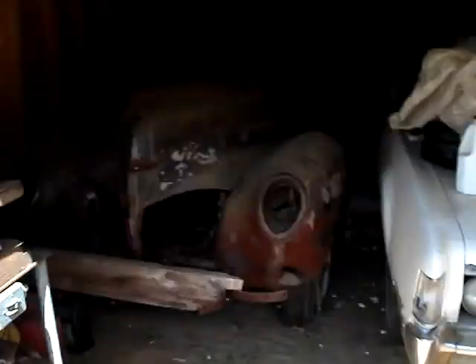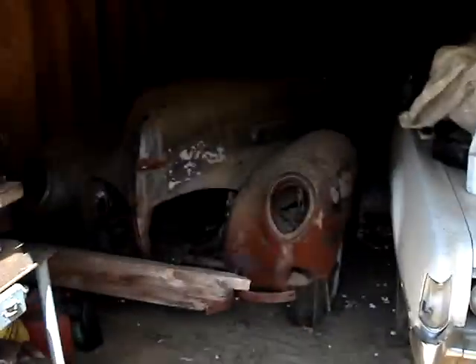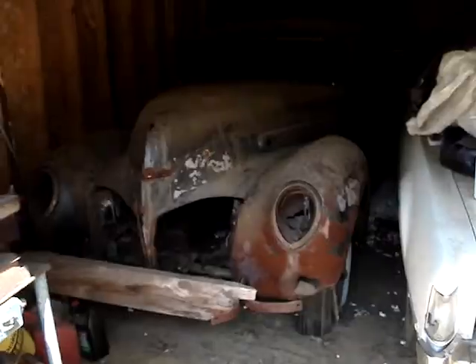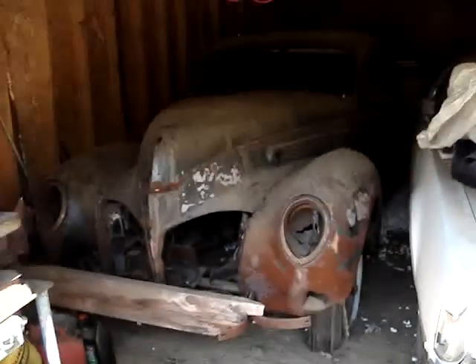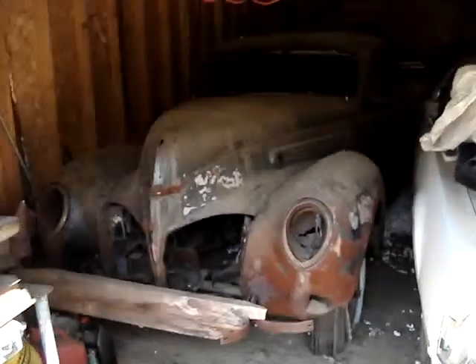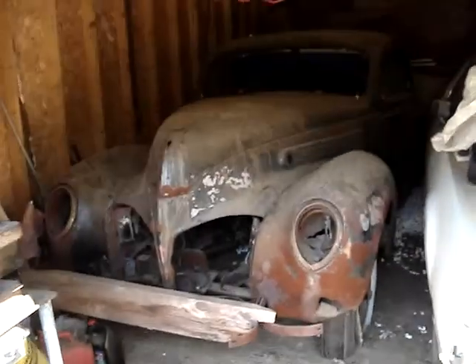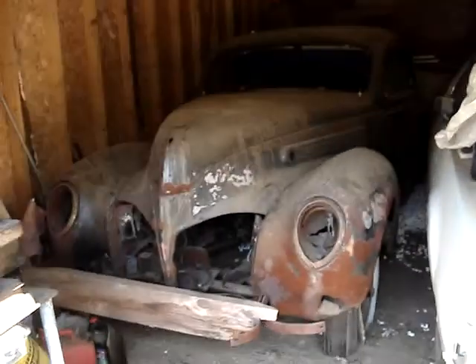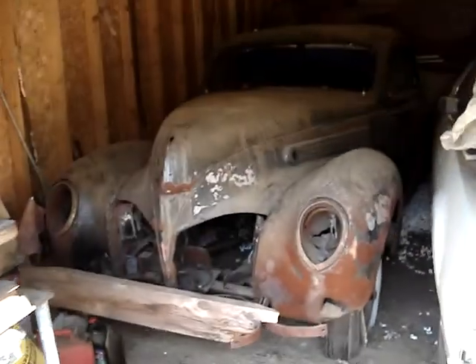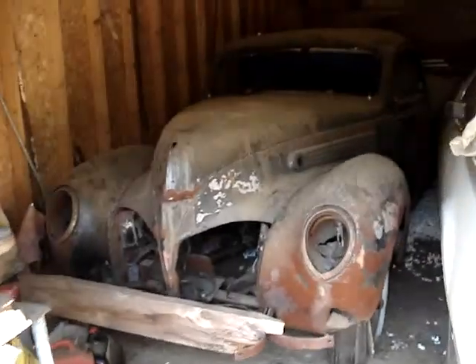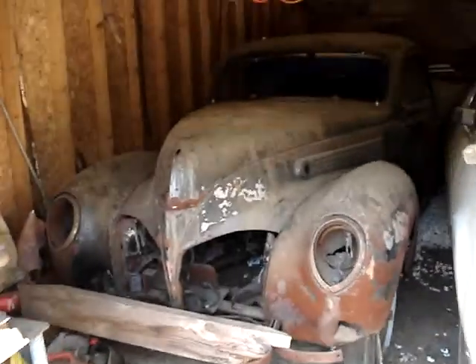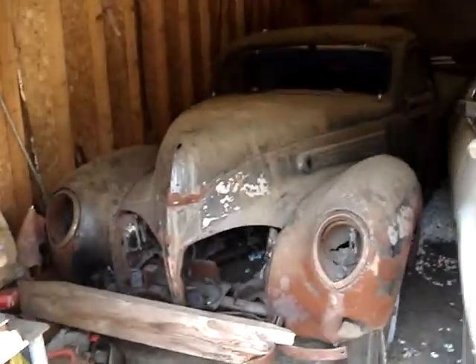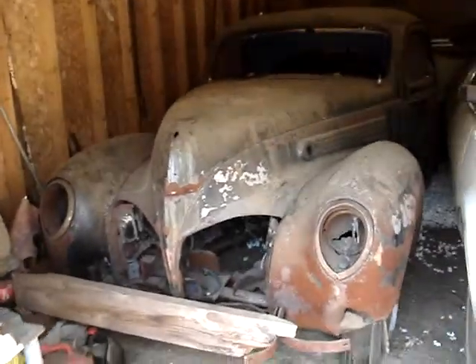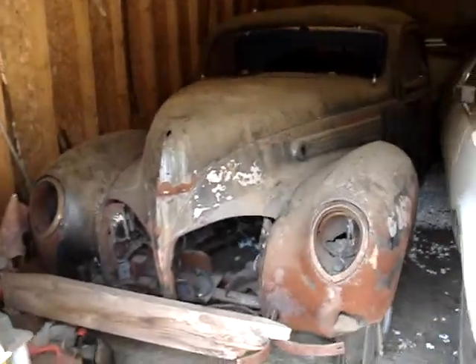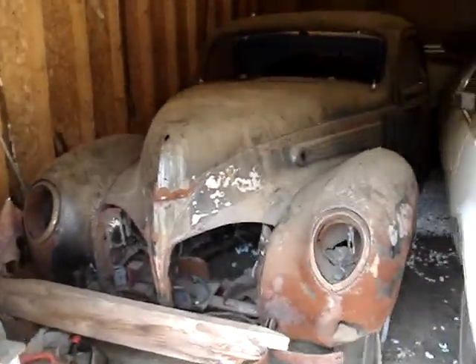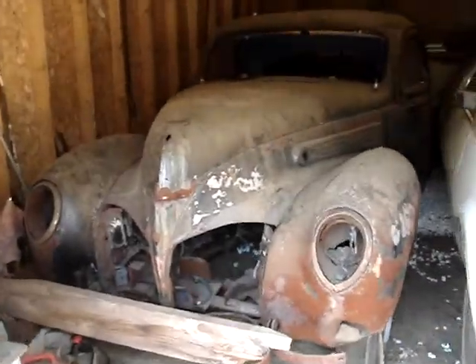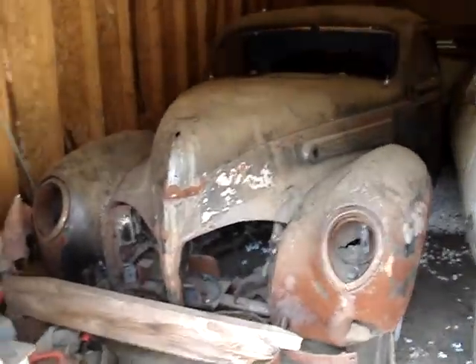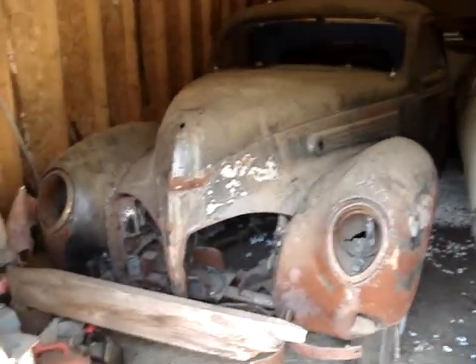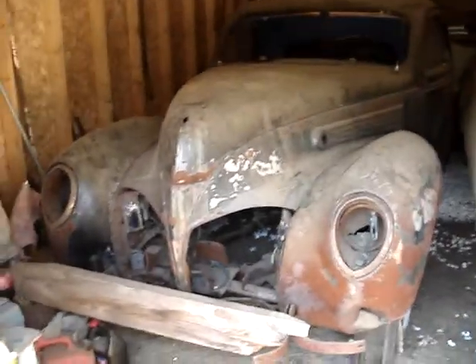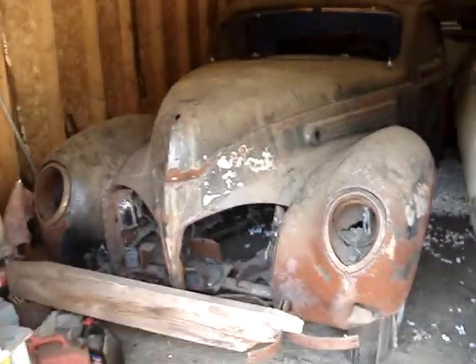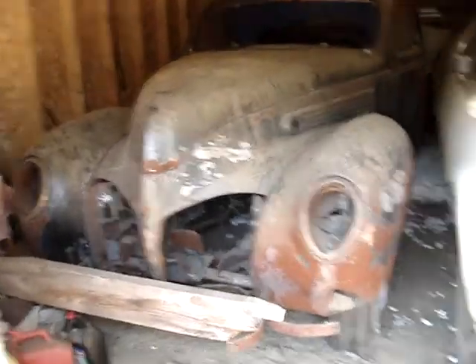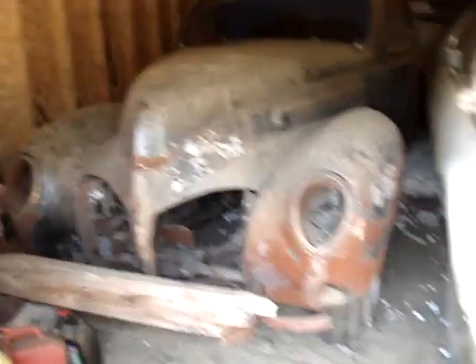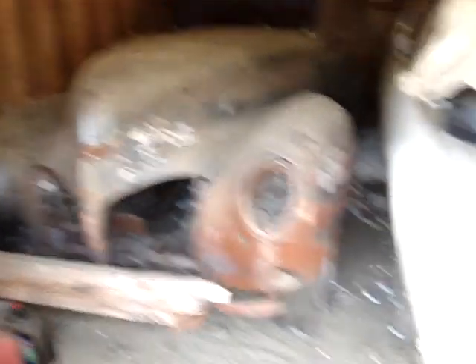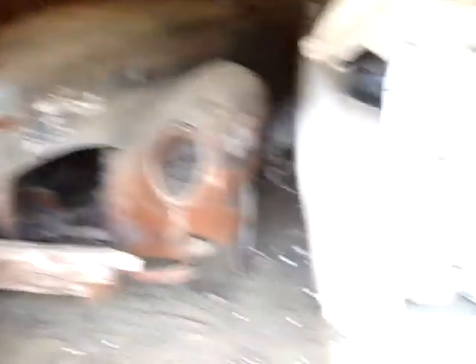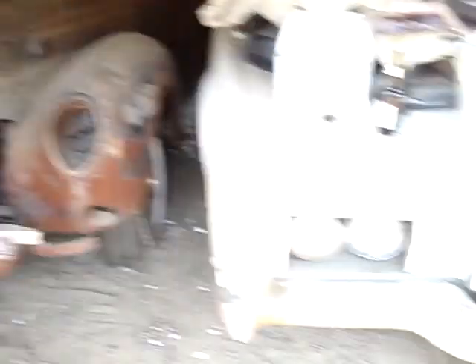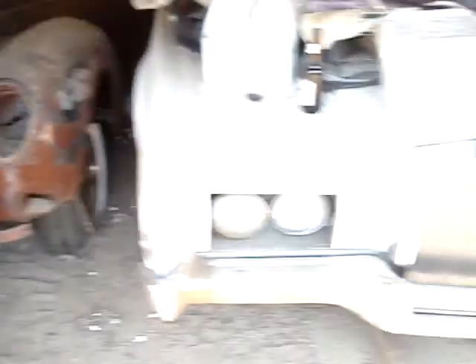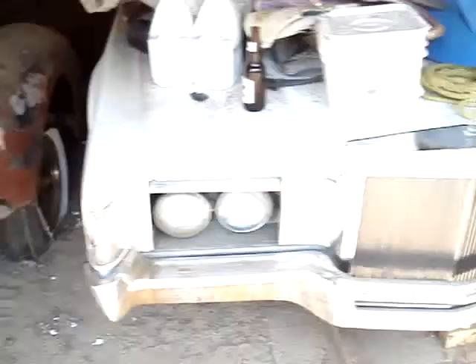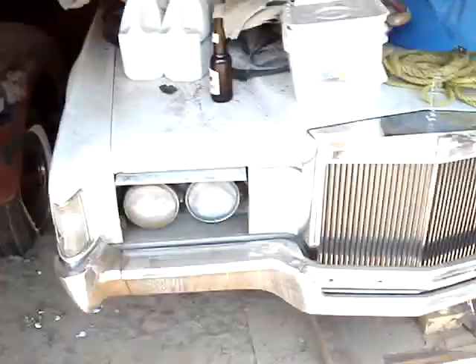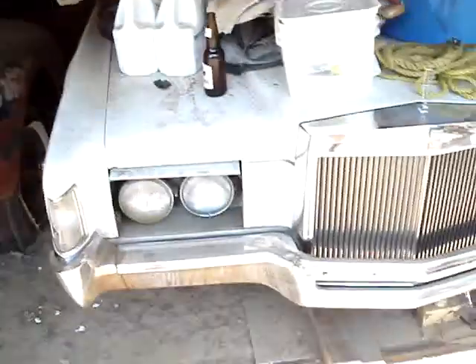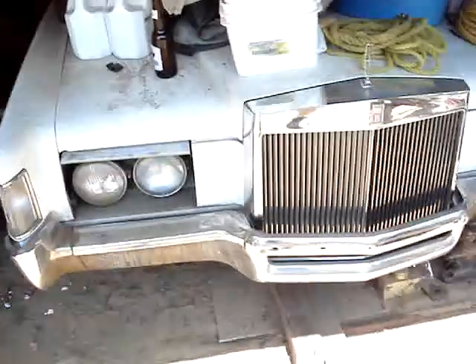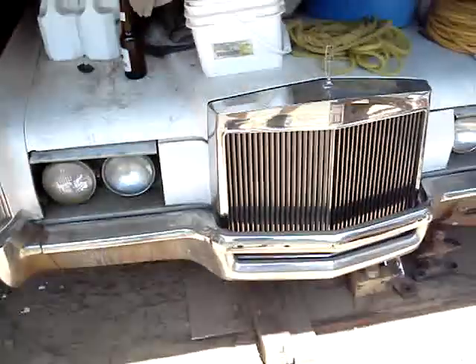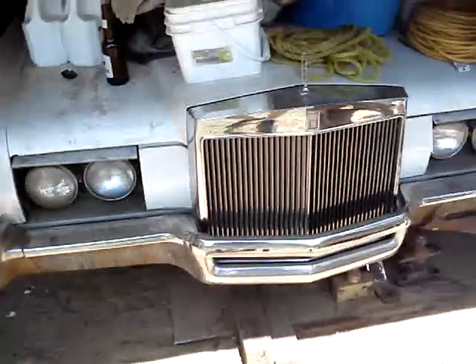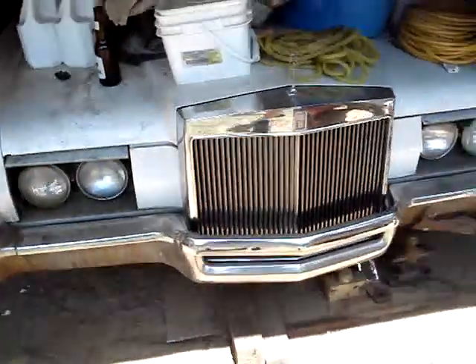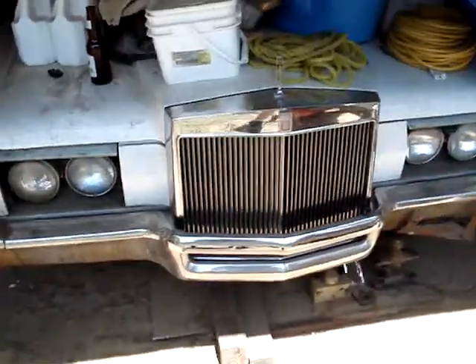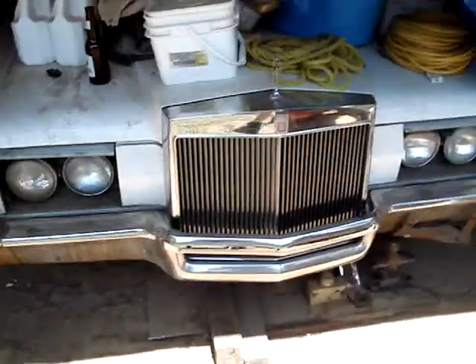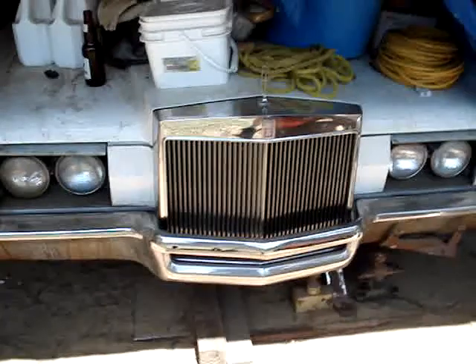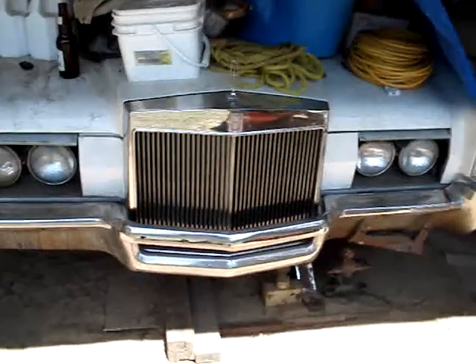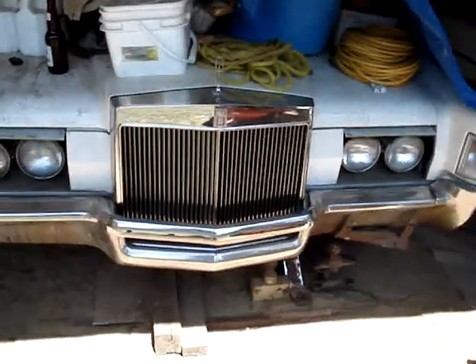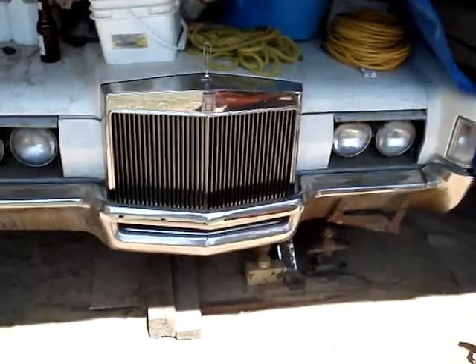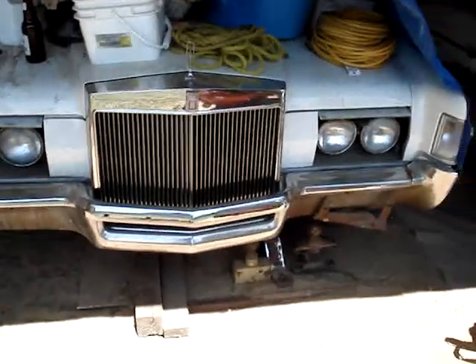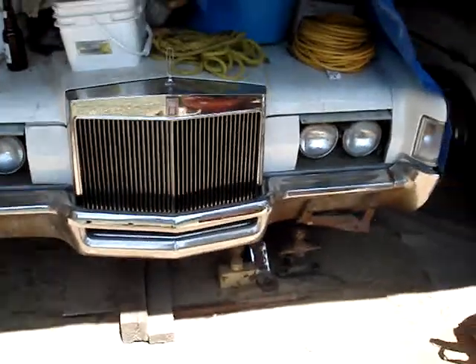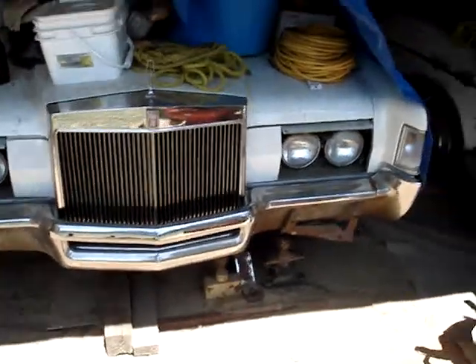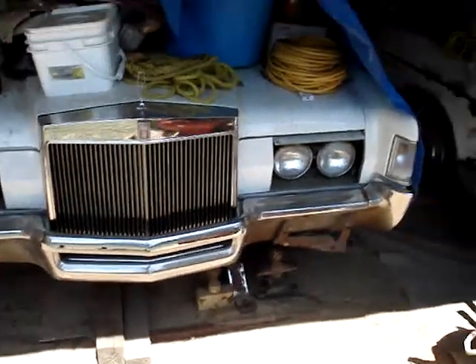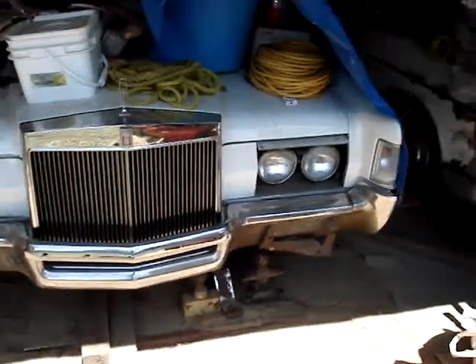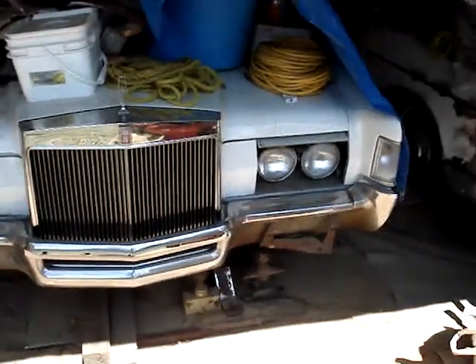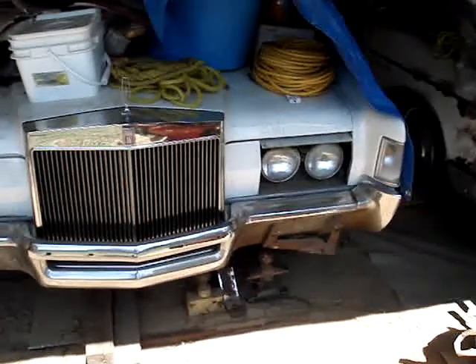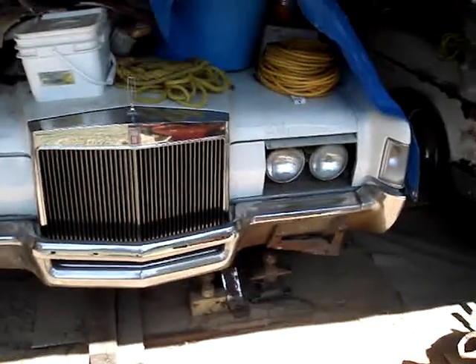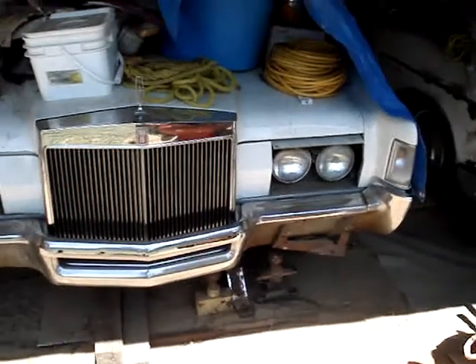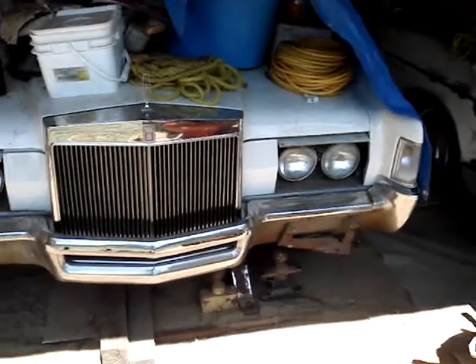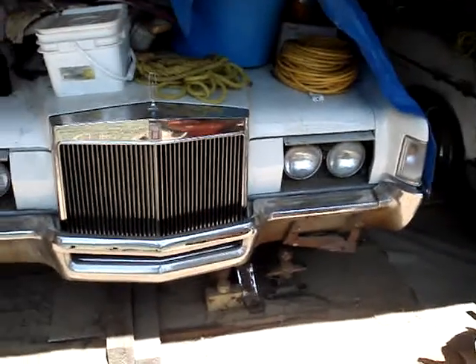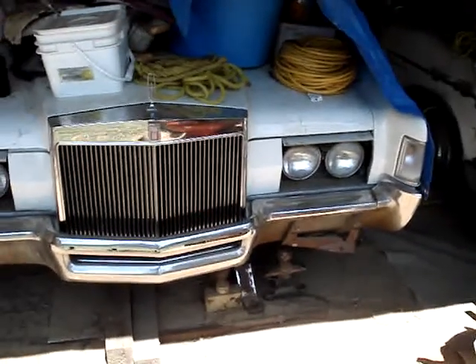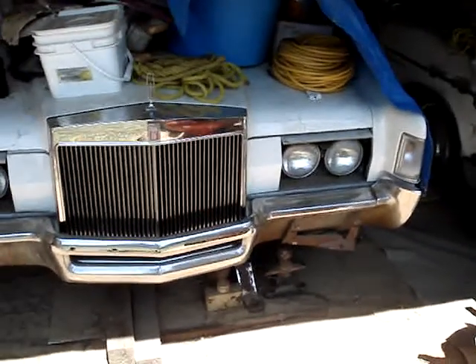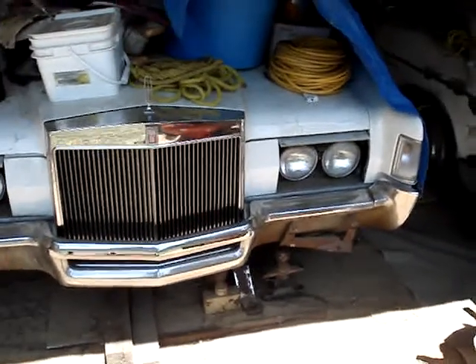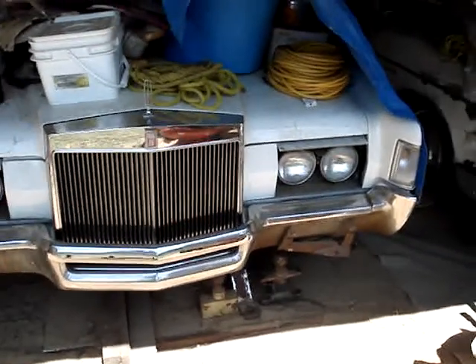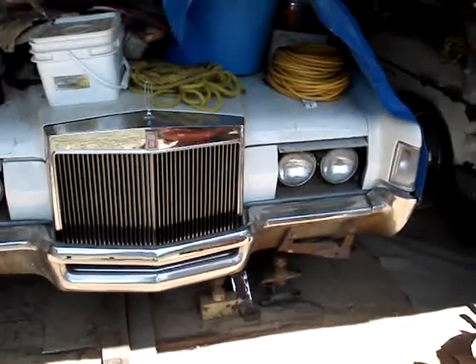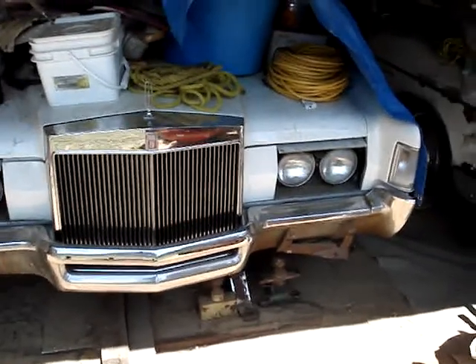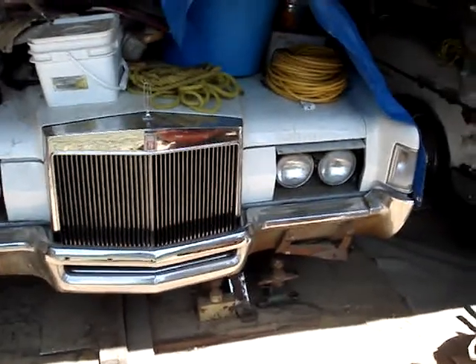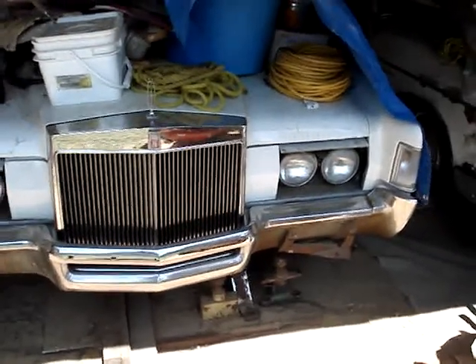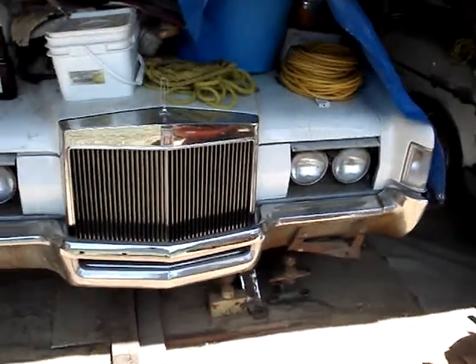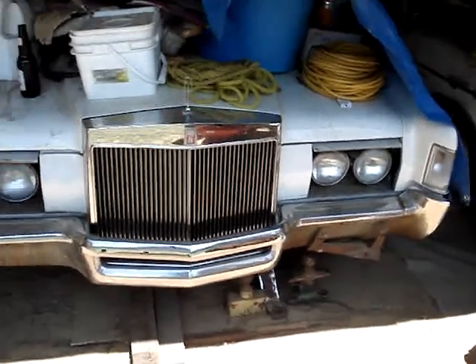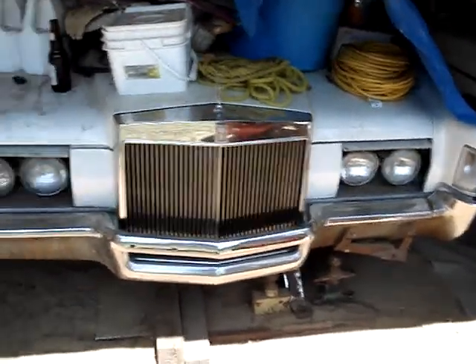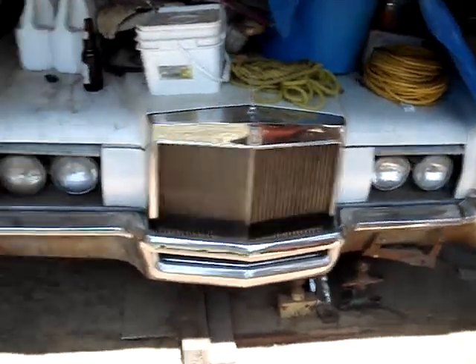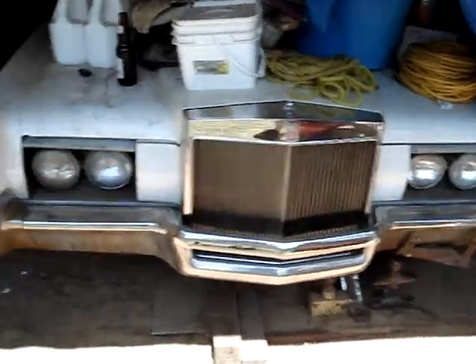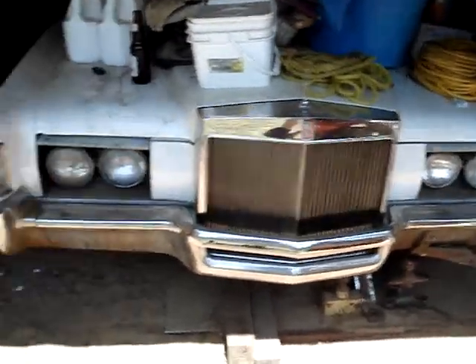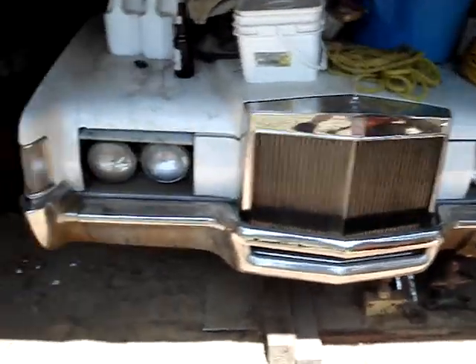That's it — the old '72 in the background here, '72 Mark IV.